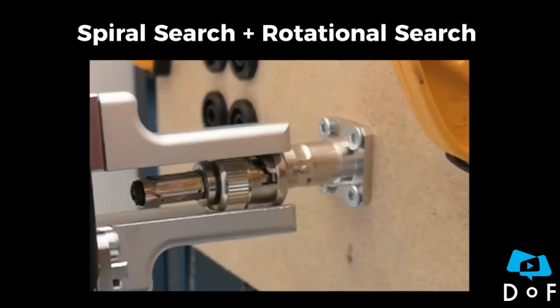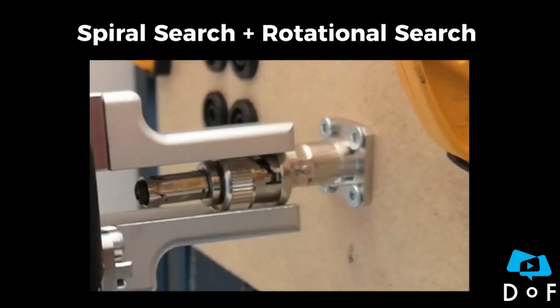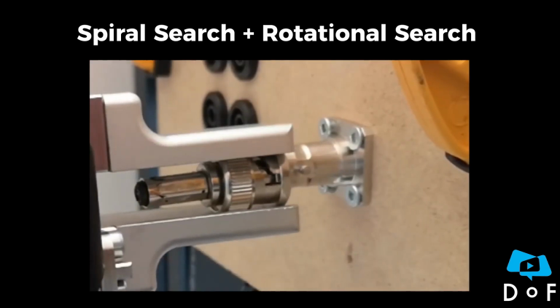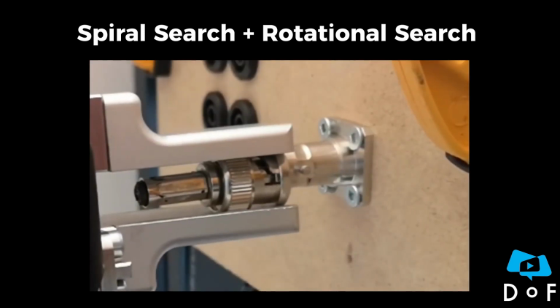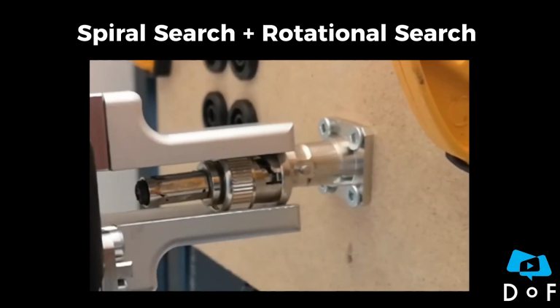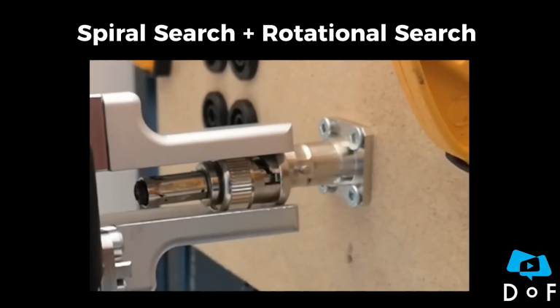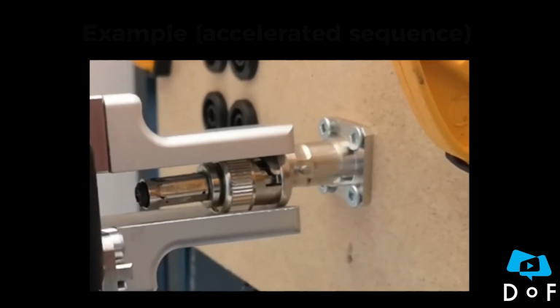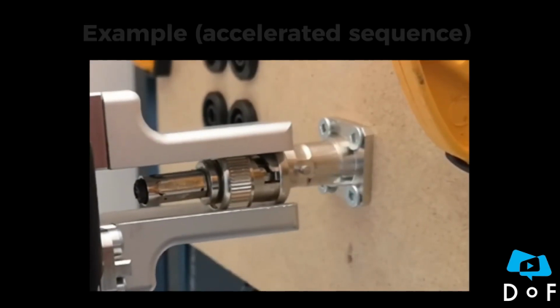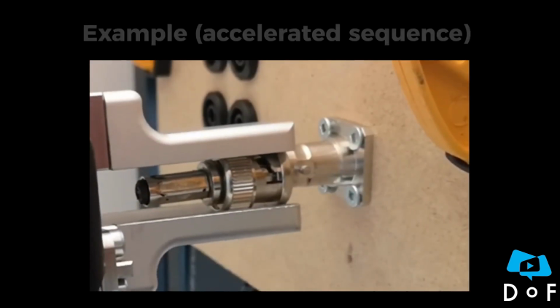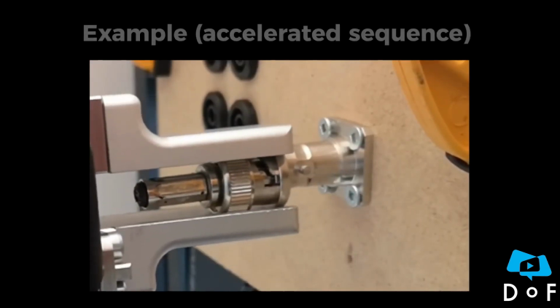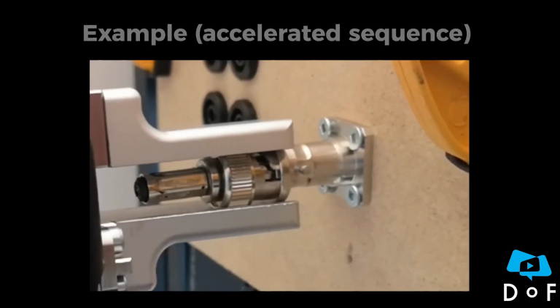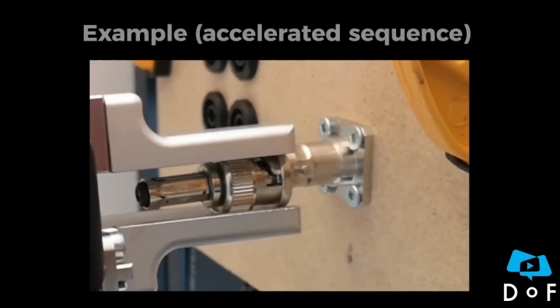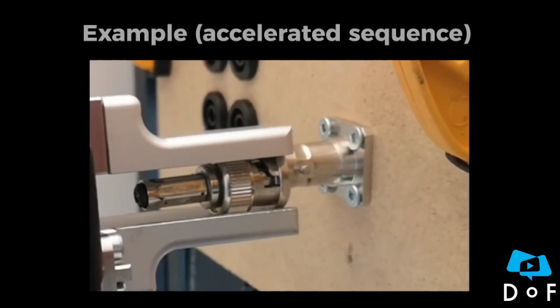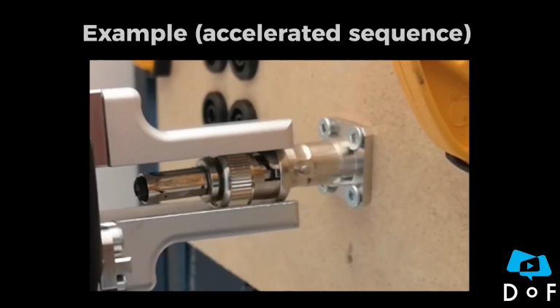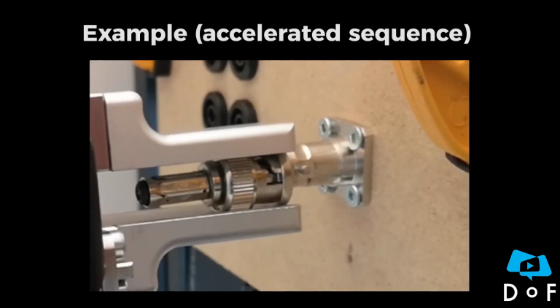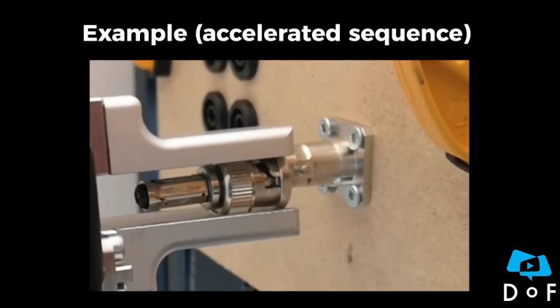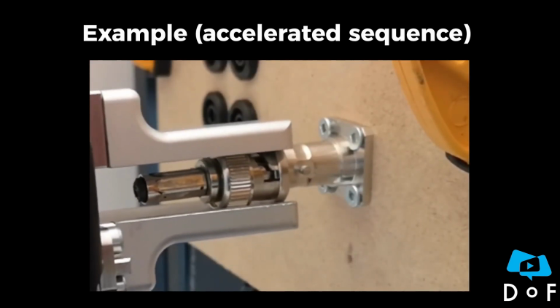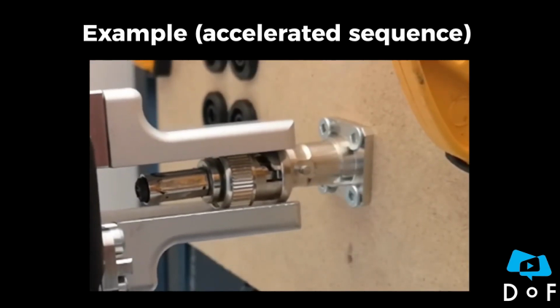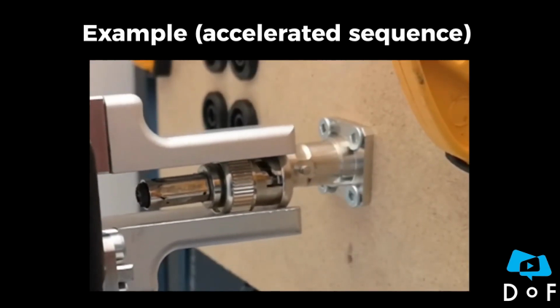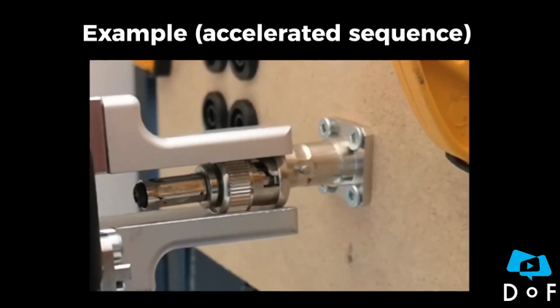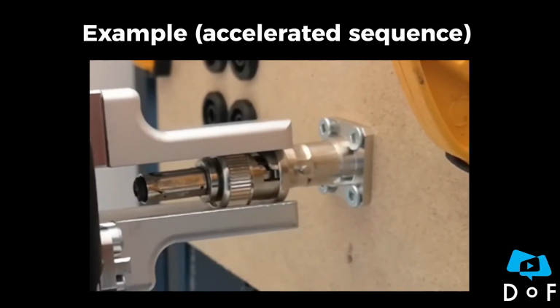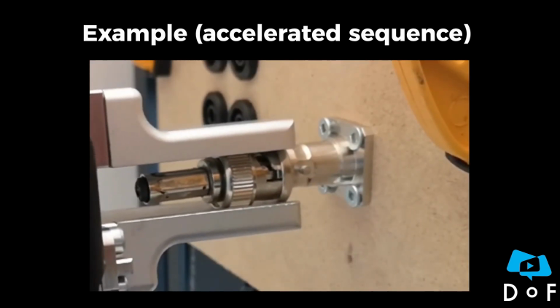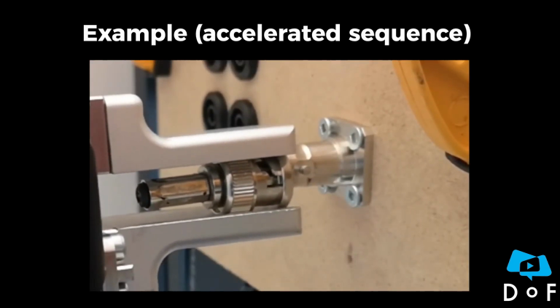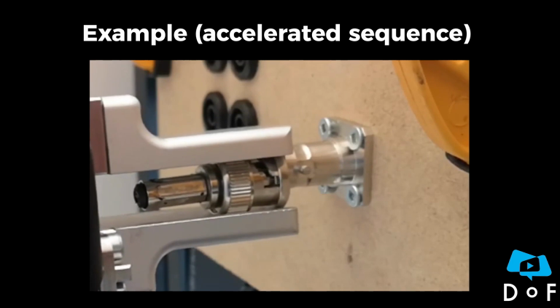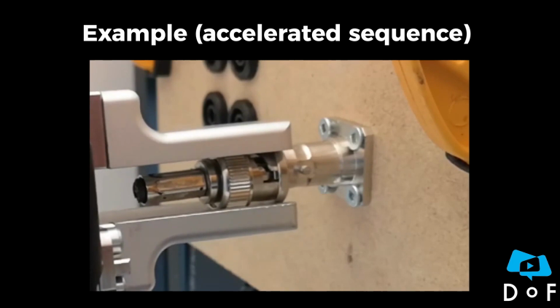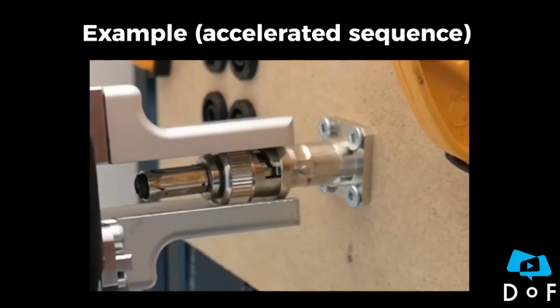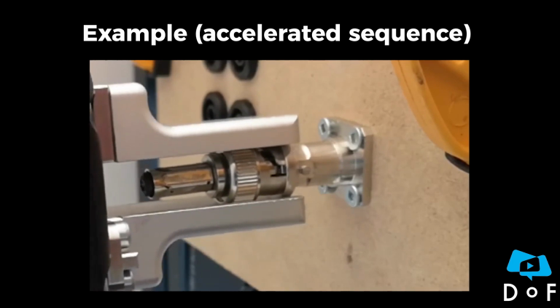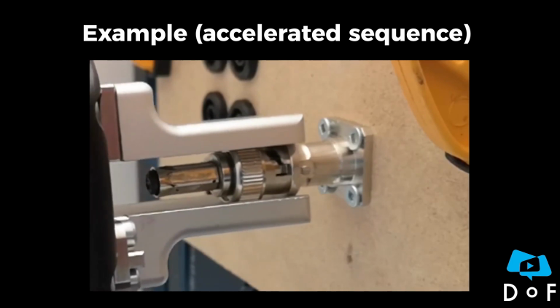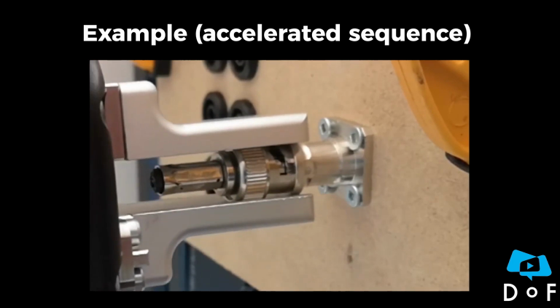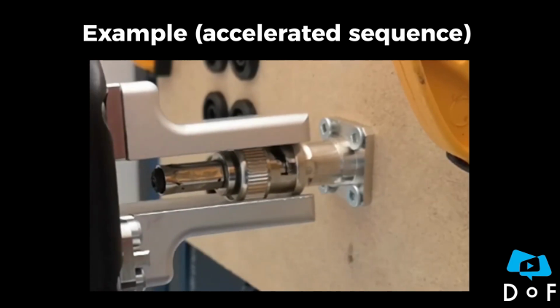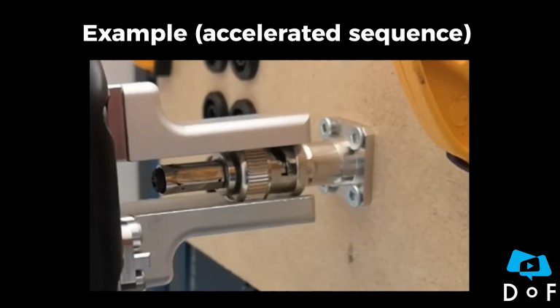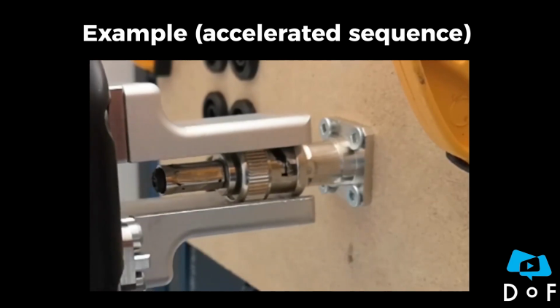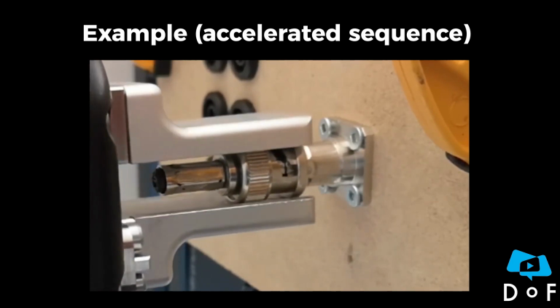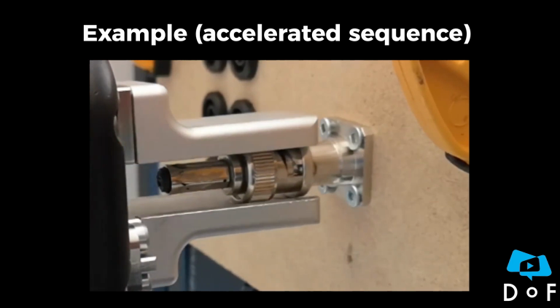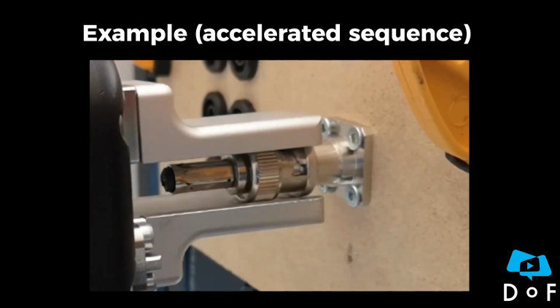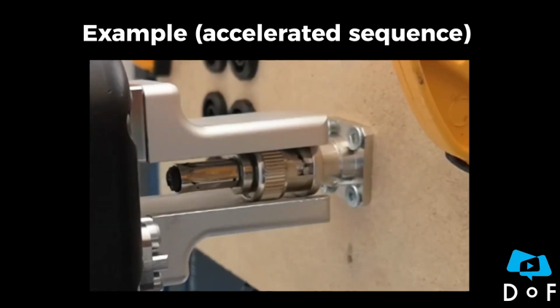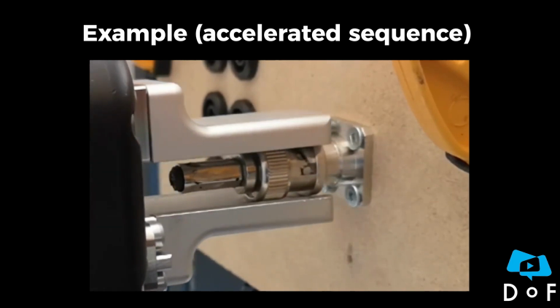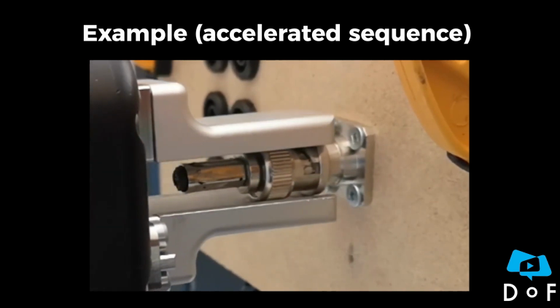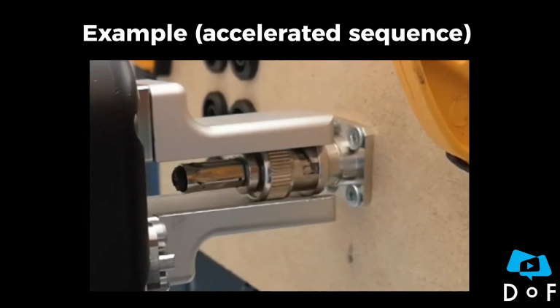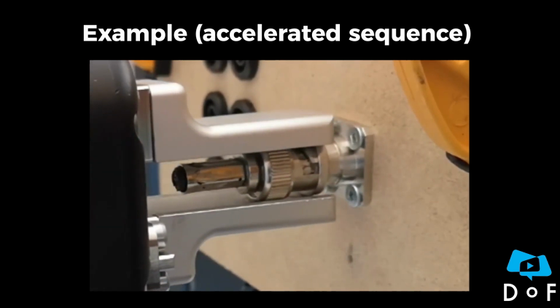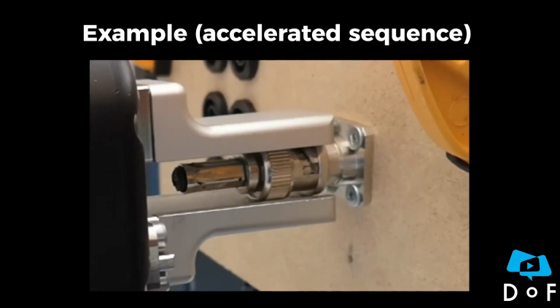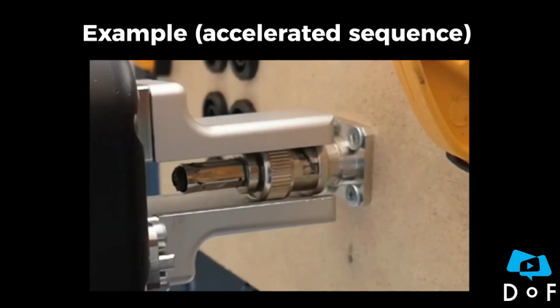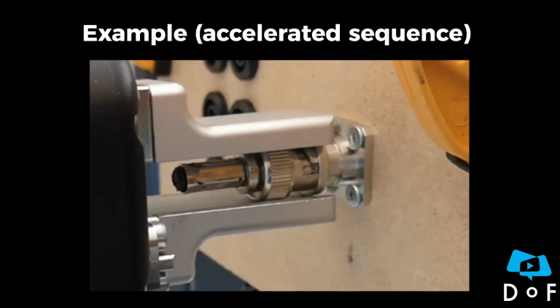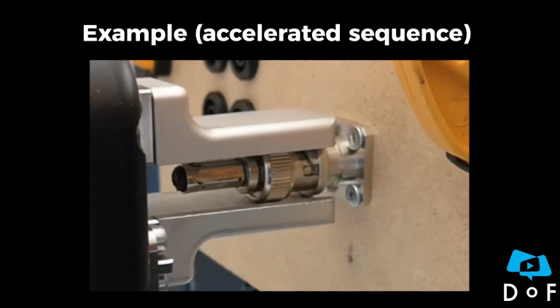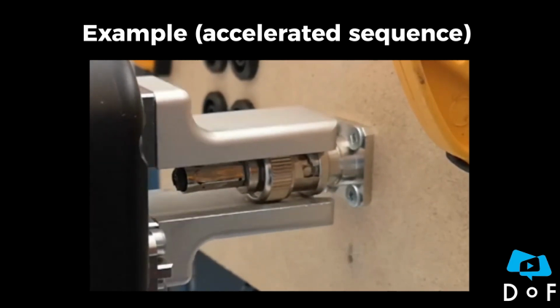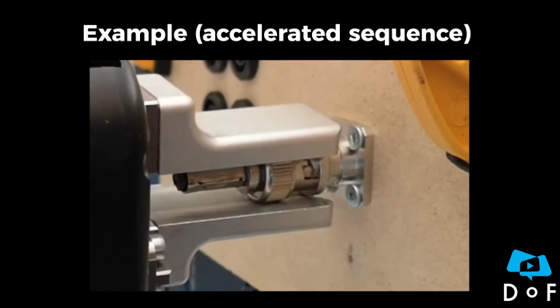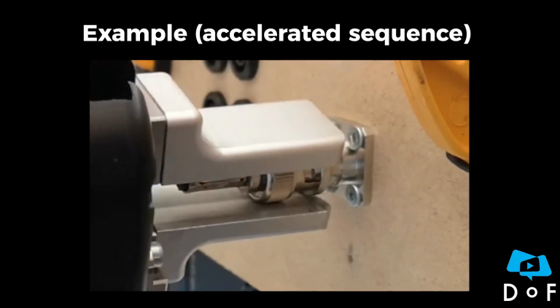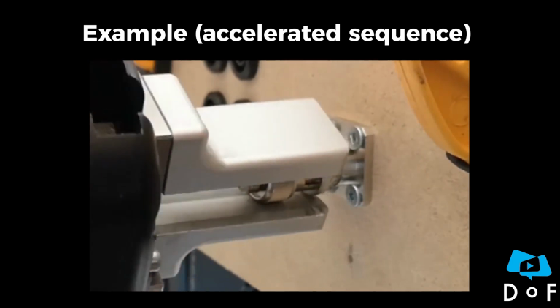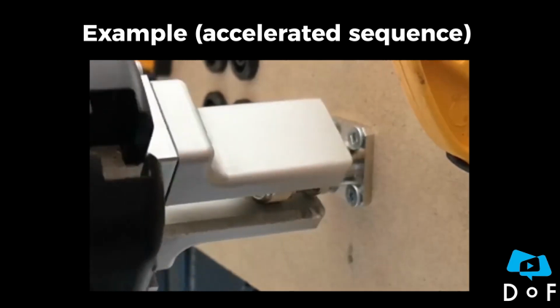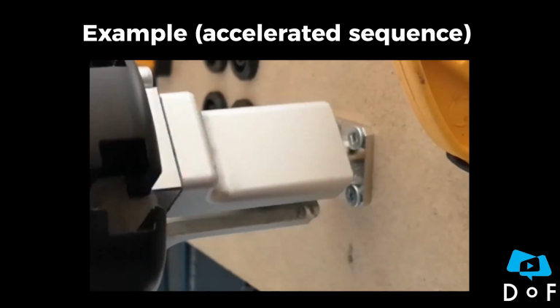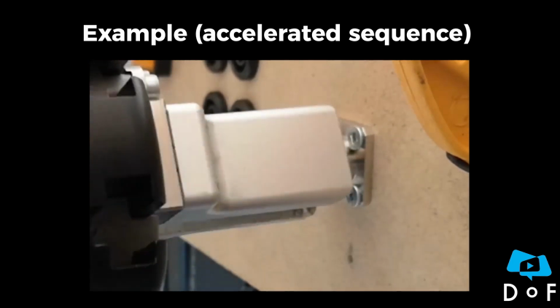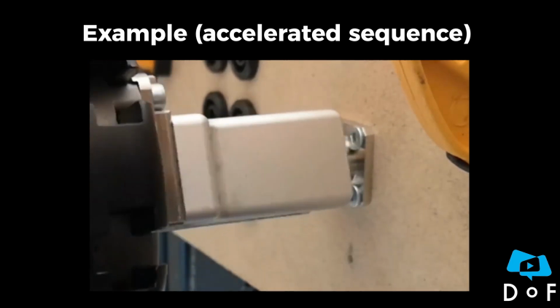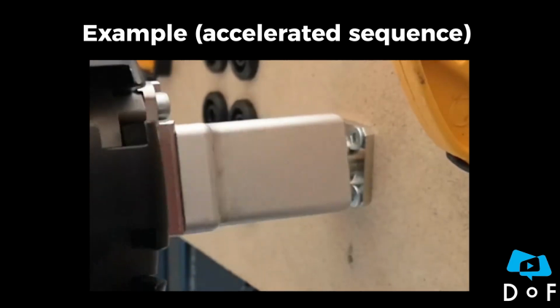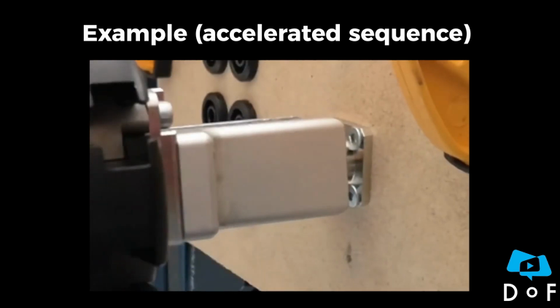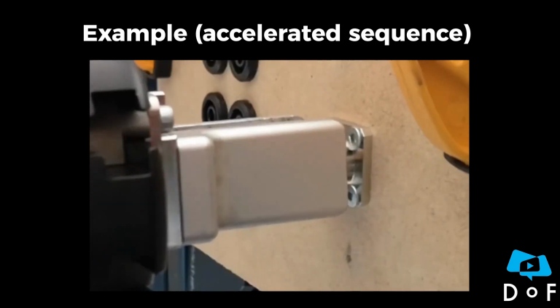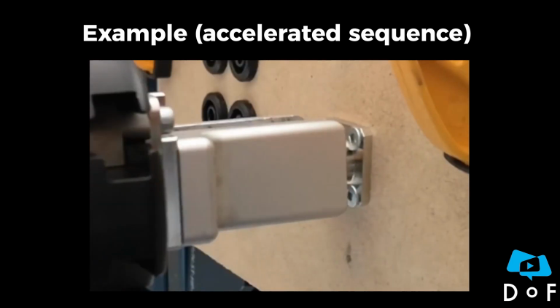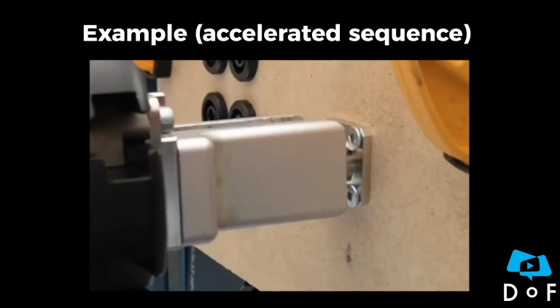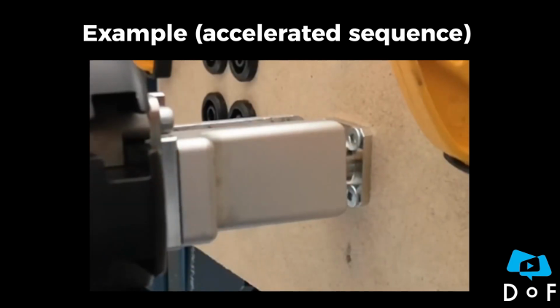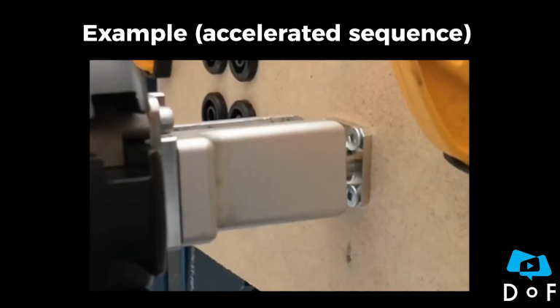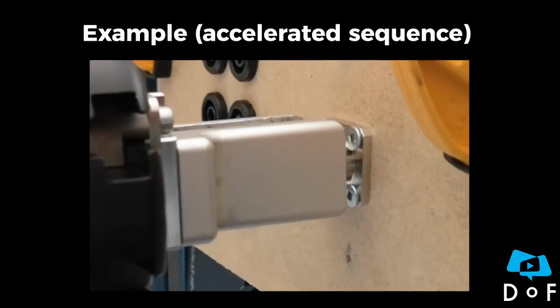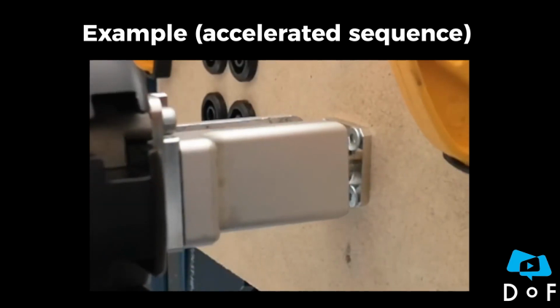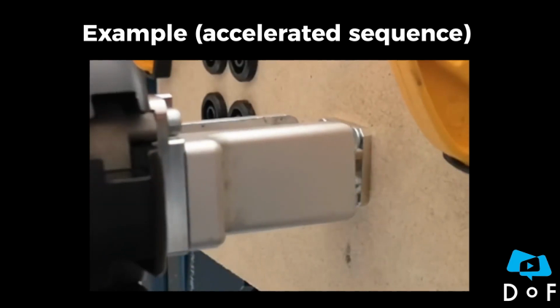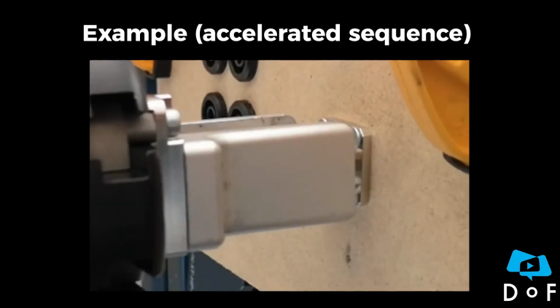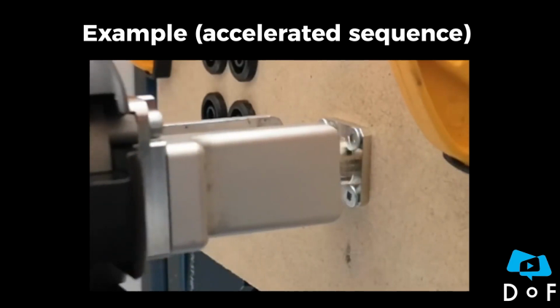Once inserted, the robot just has to make a rotation to lock the mechanism and complete the task.